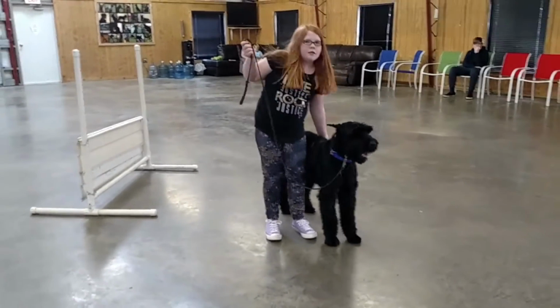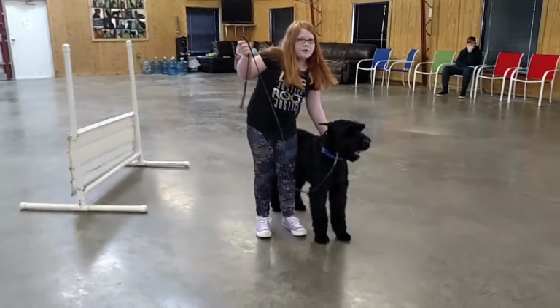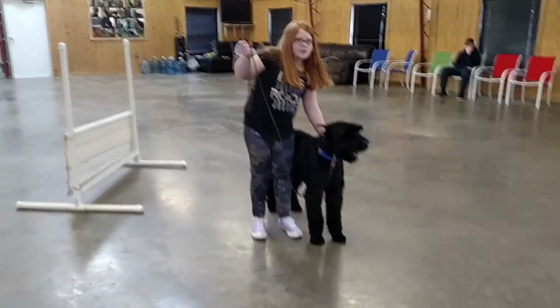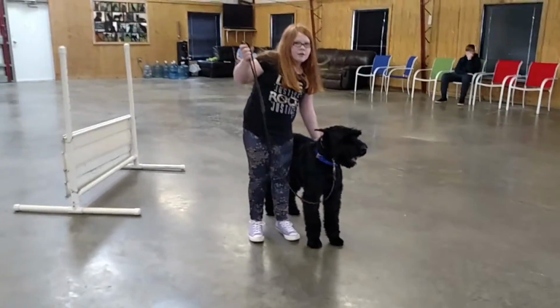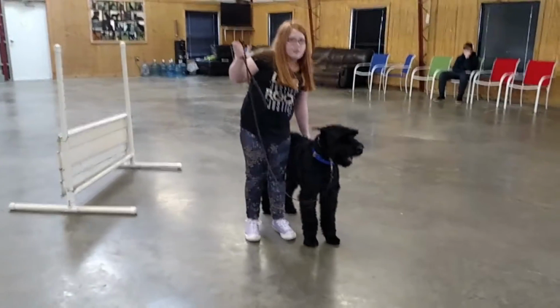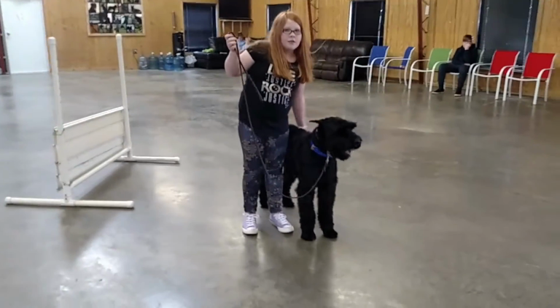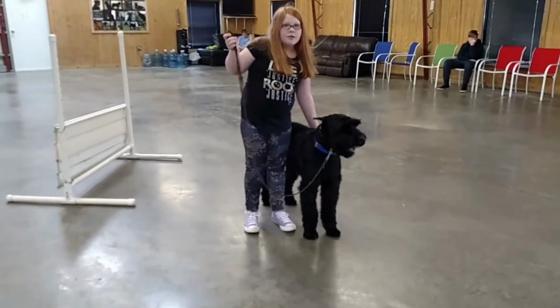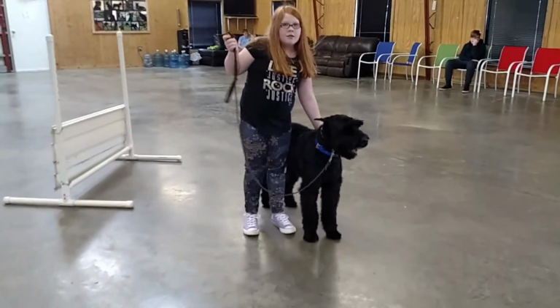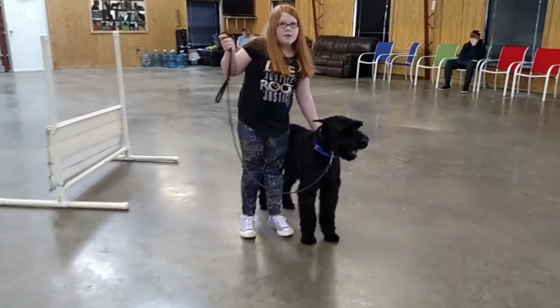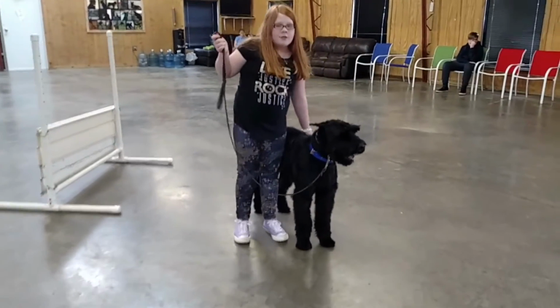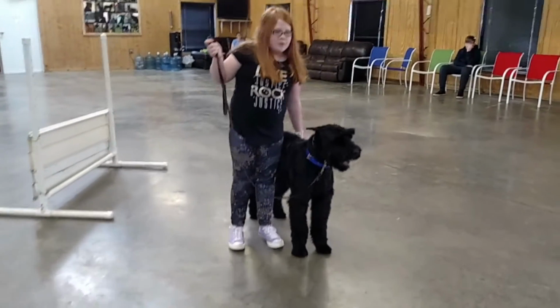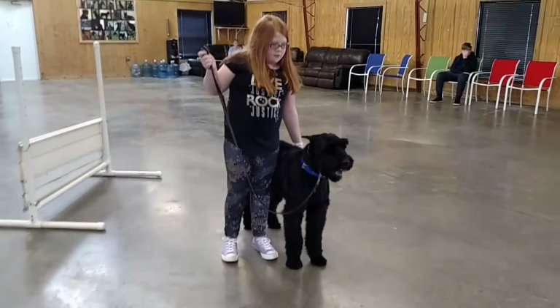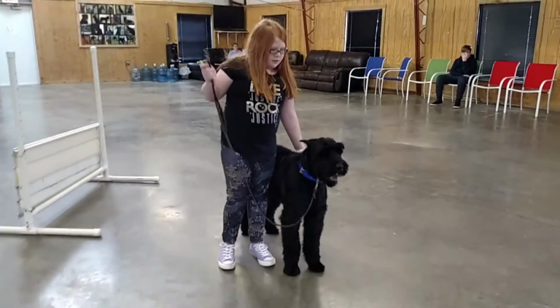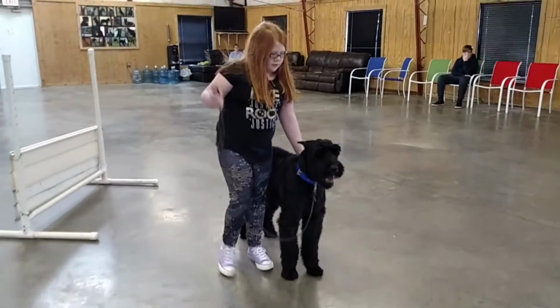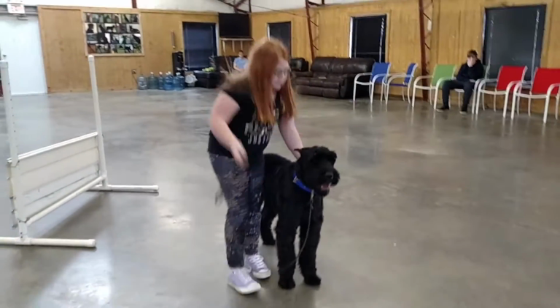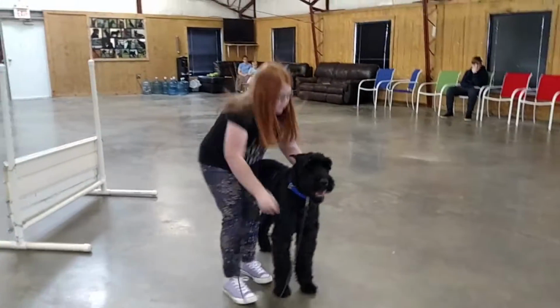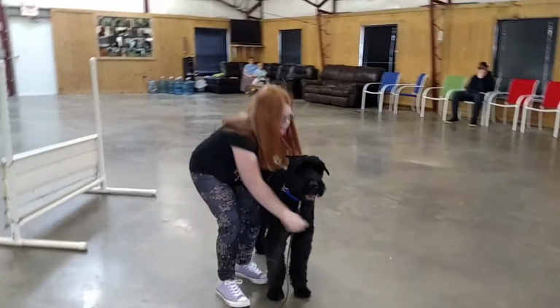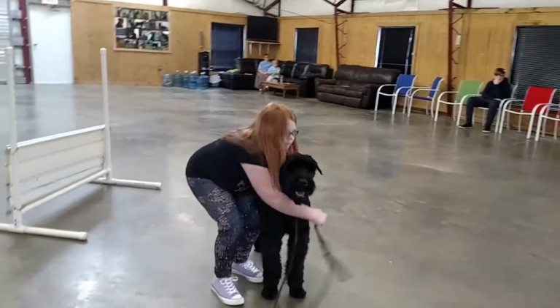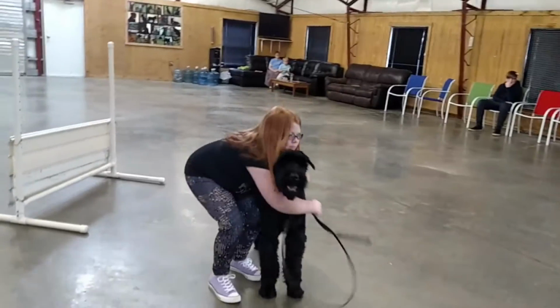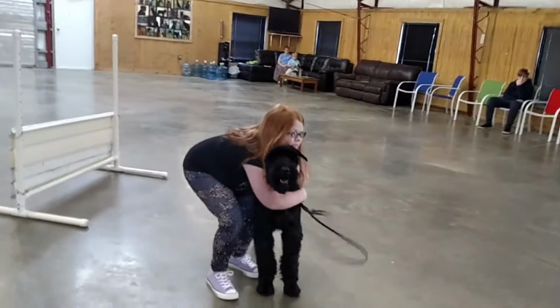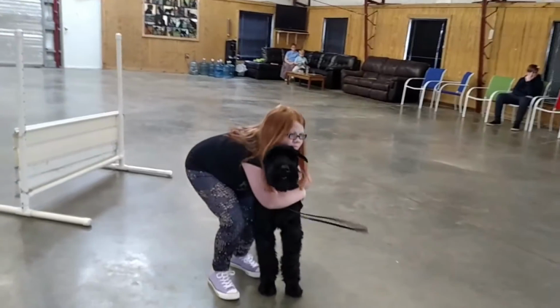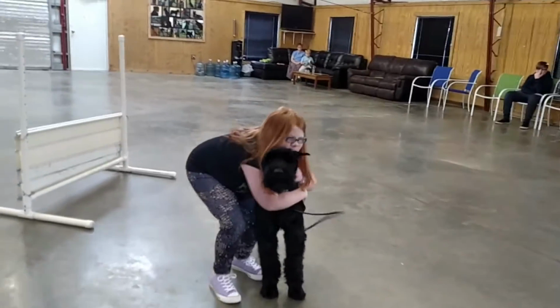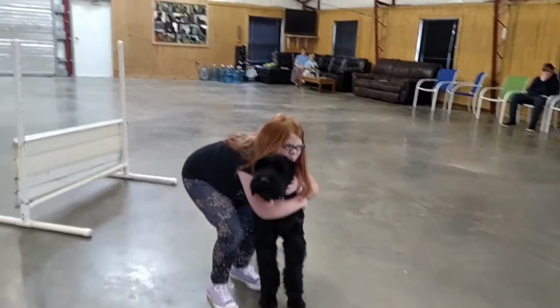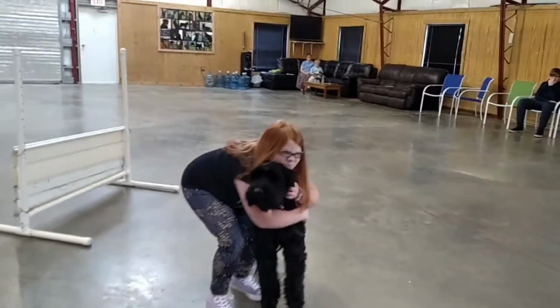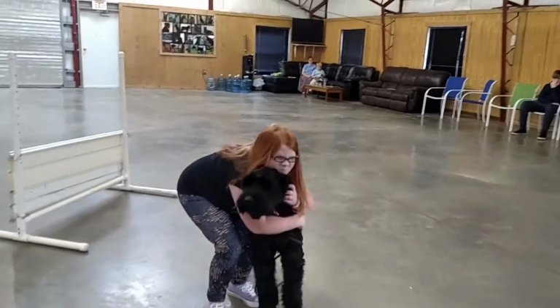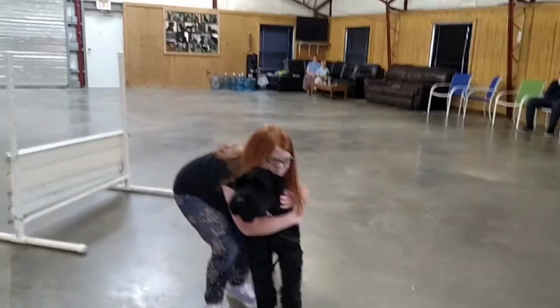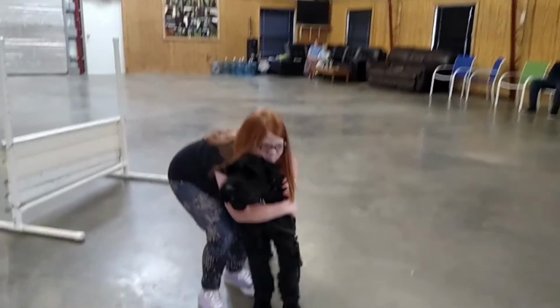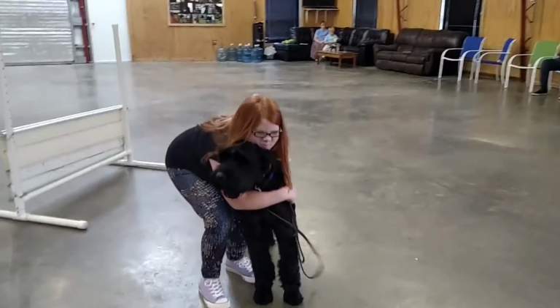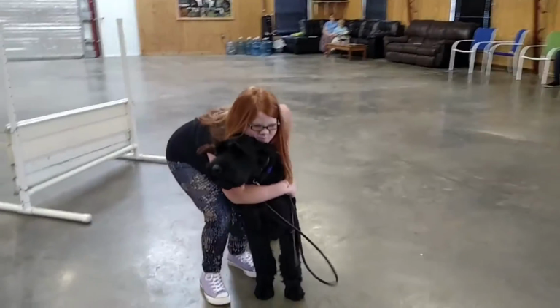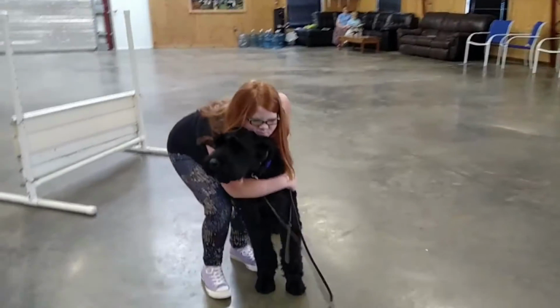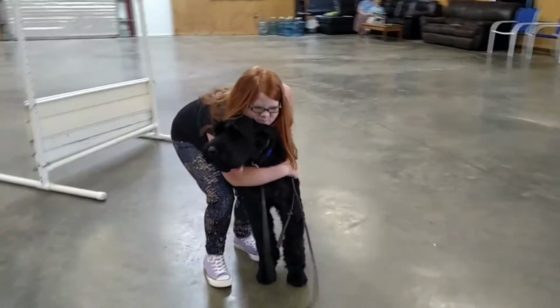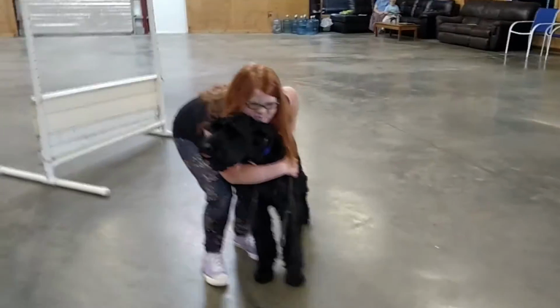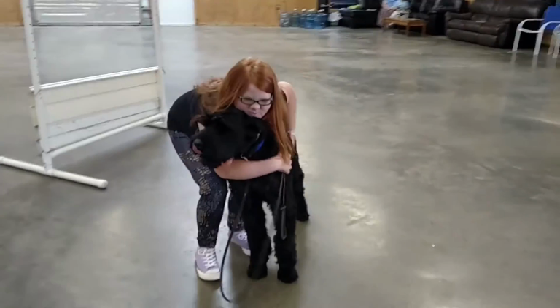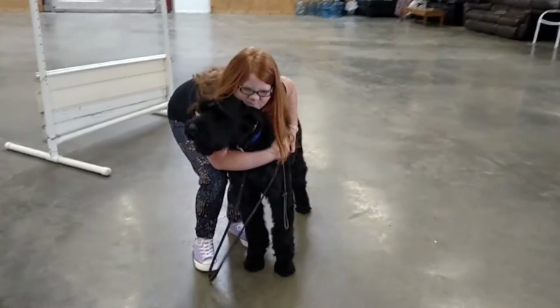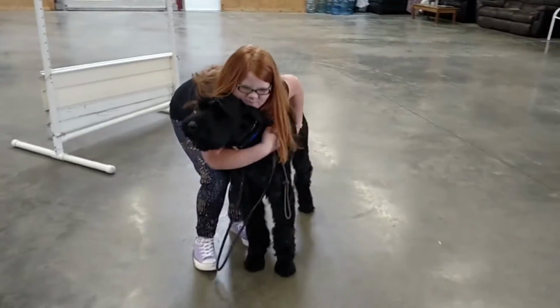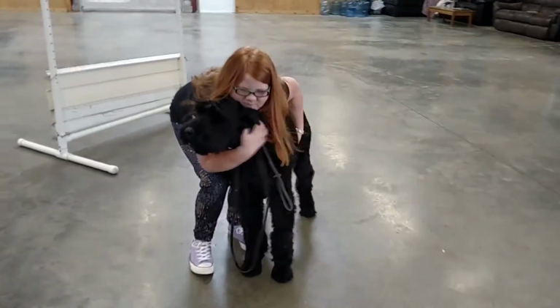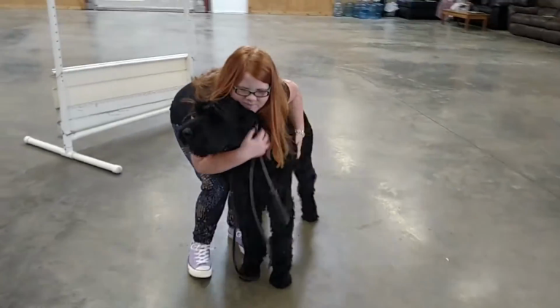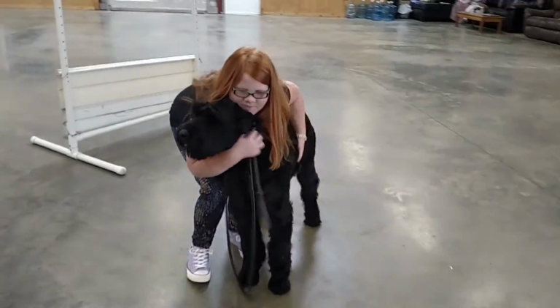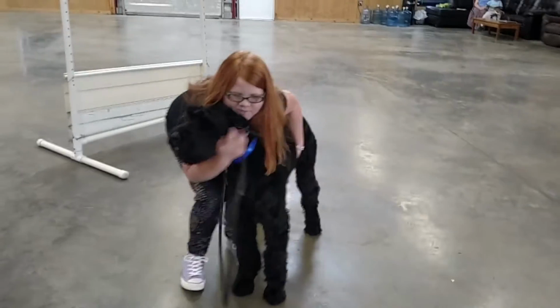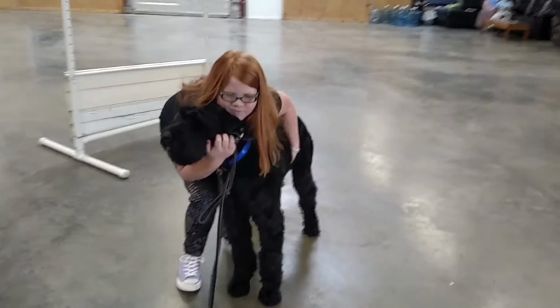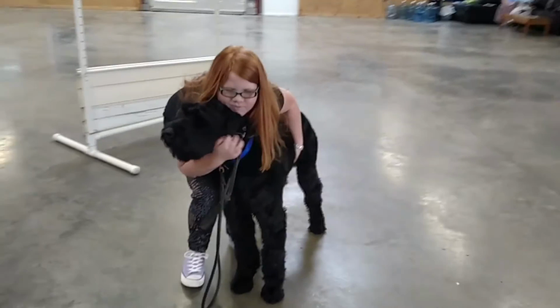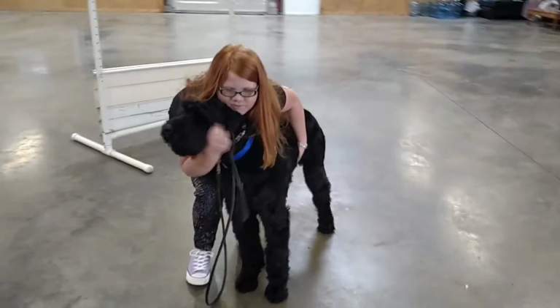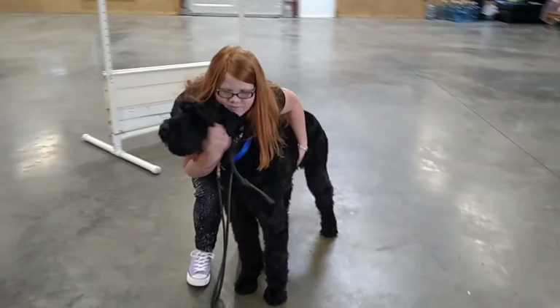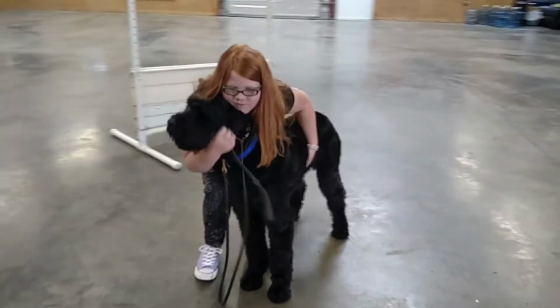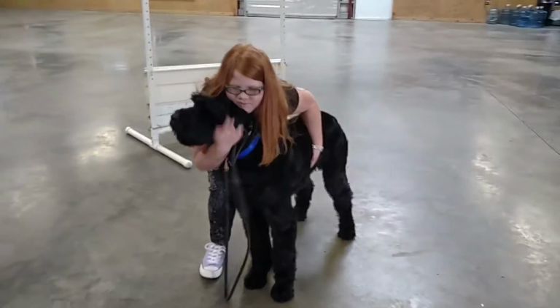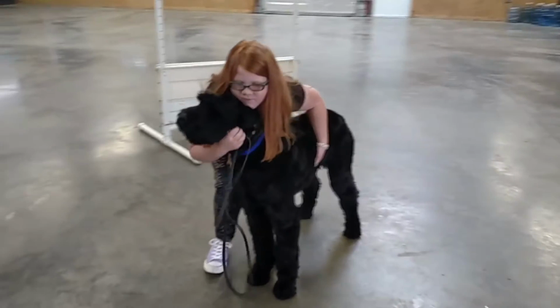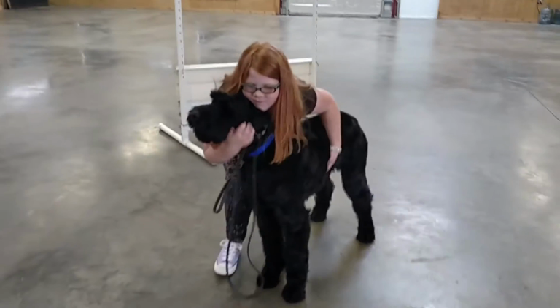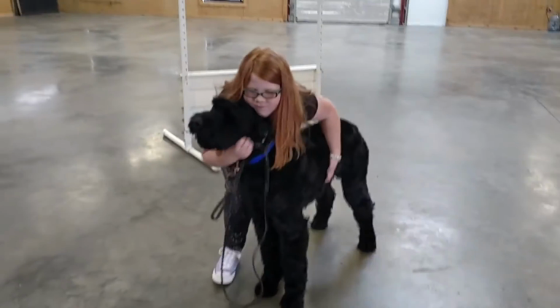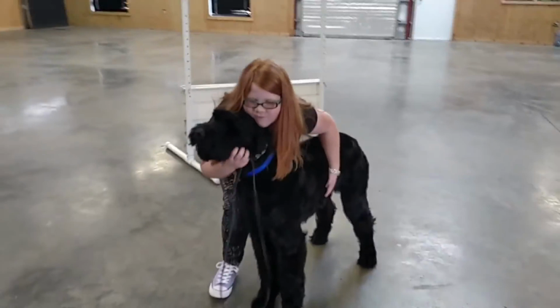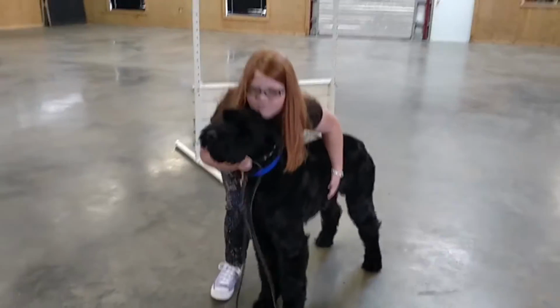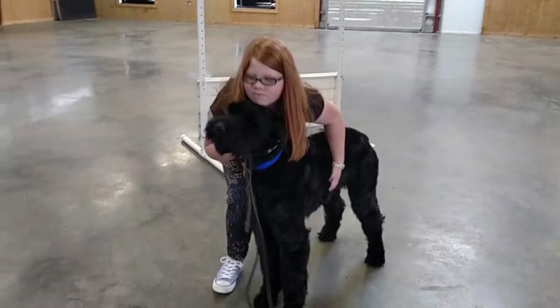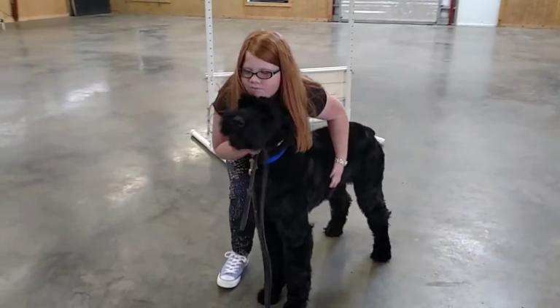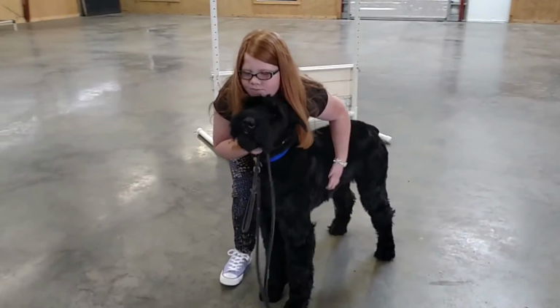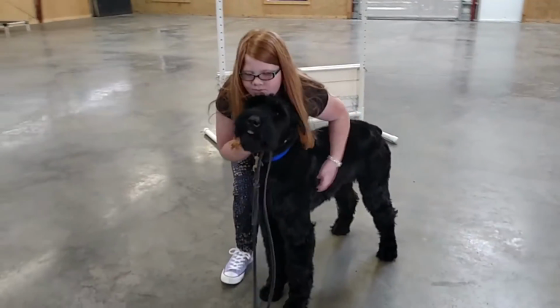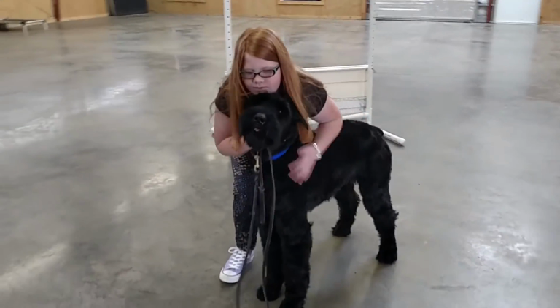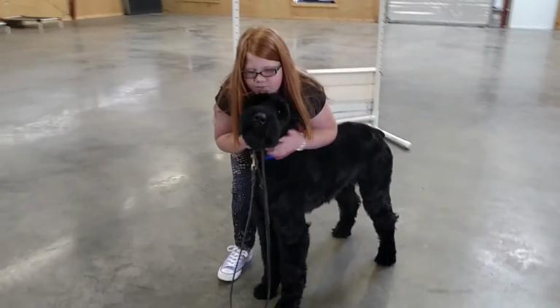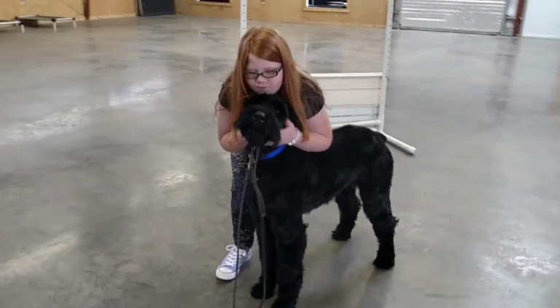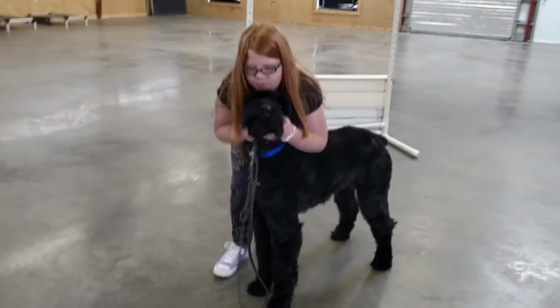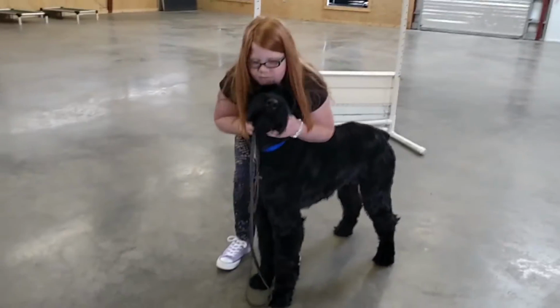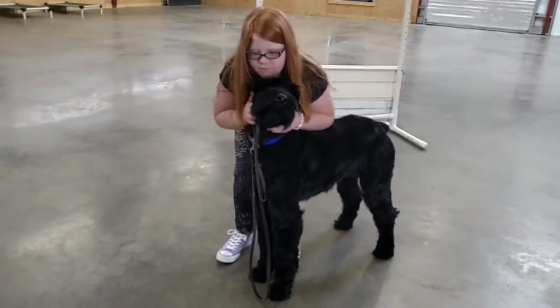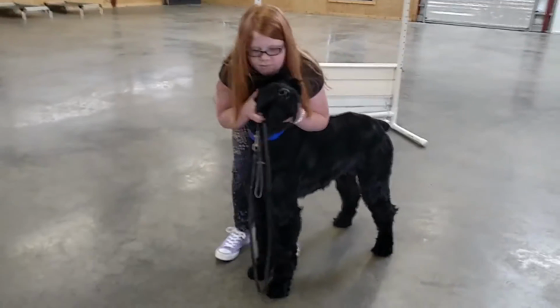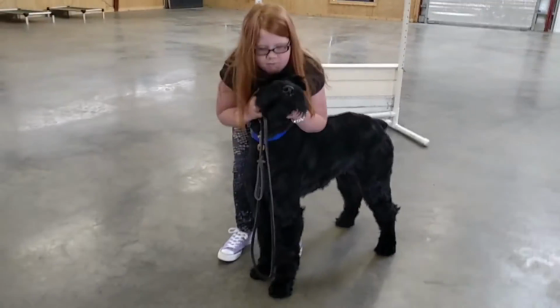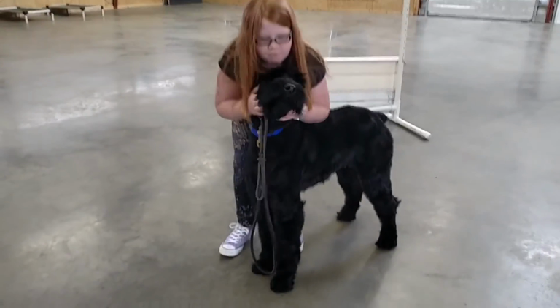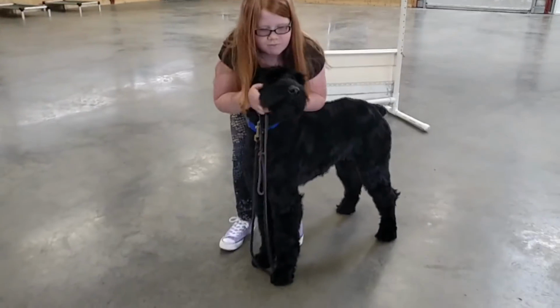All right, Piper, give him a hug. There's a little video of Schnapps being super patient and super sweet with Piper. We'll see you next time. Thanks for listening.